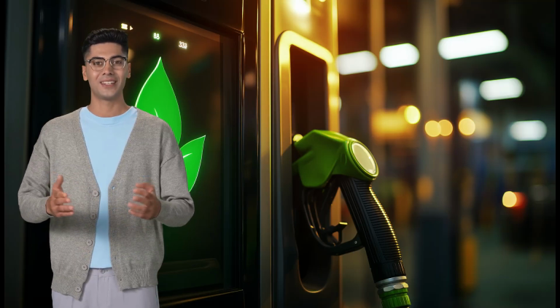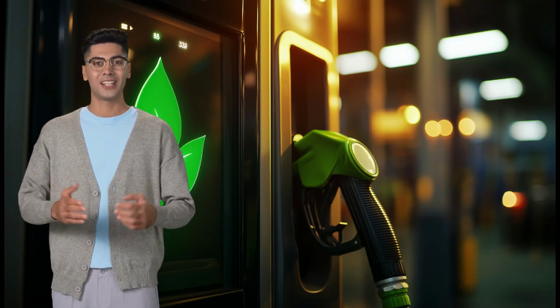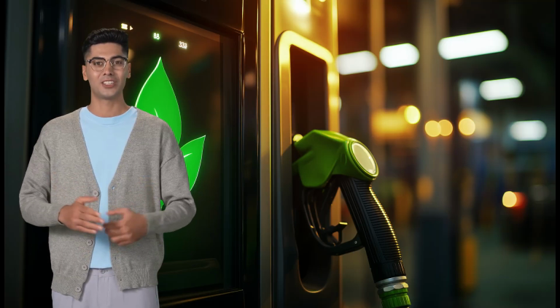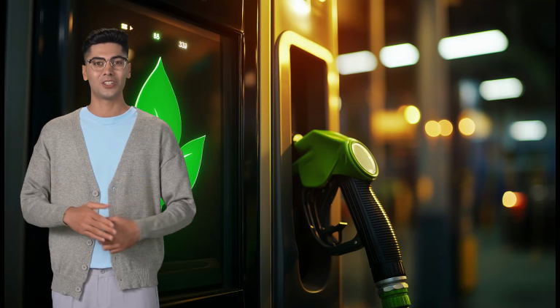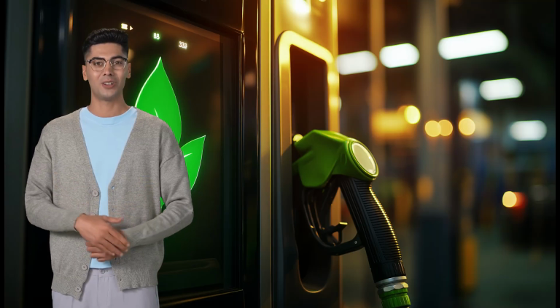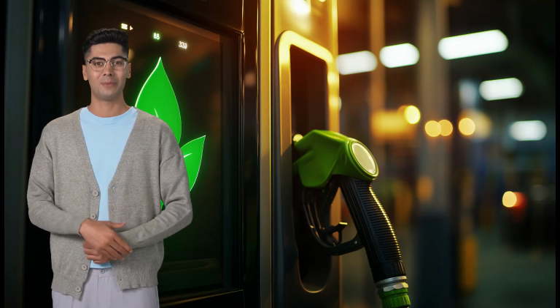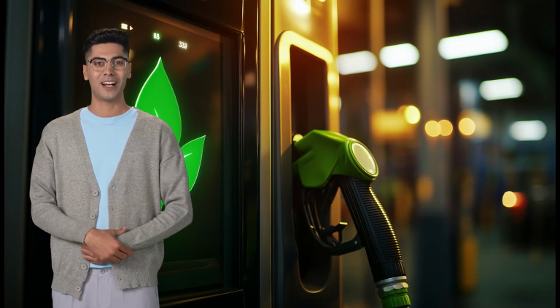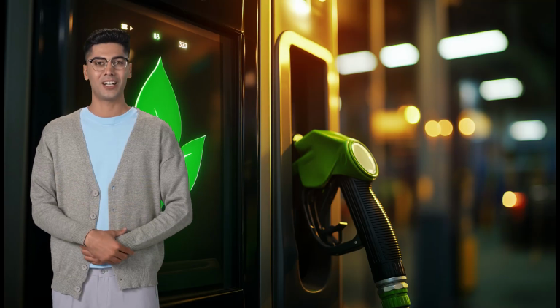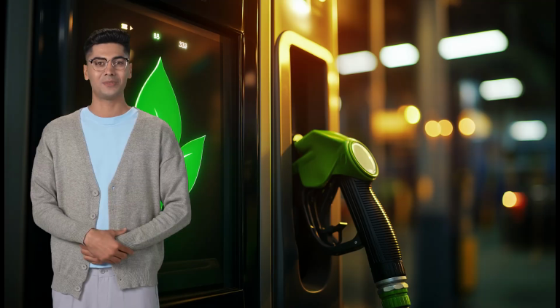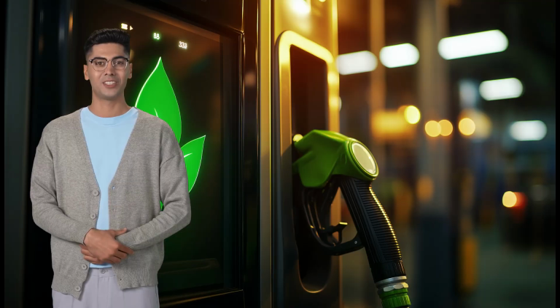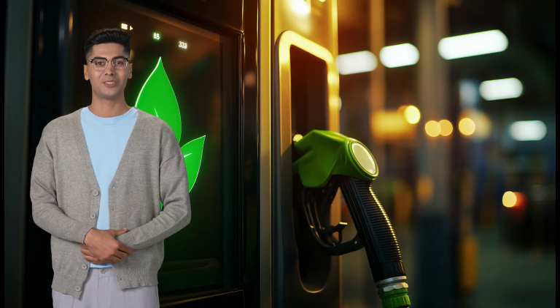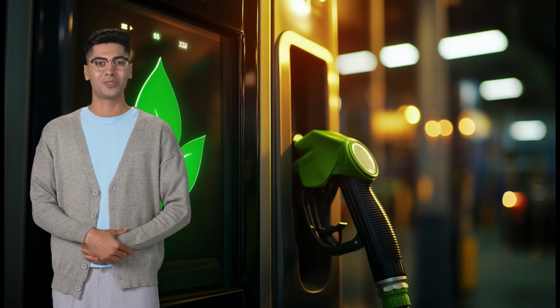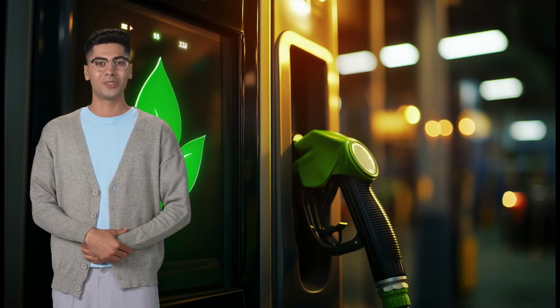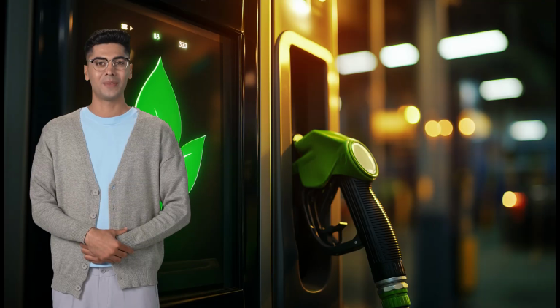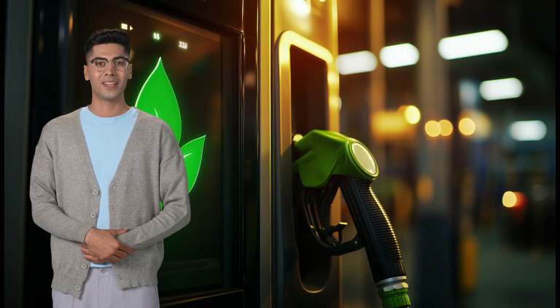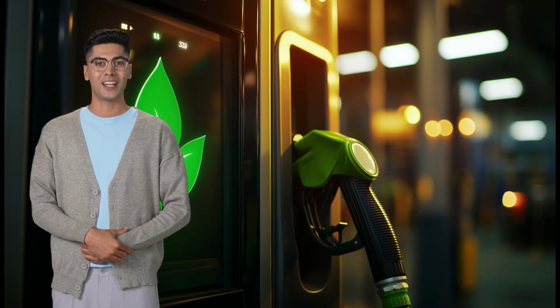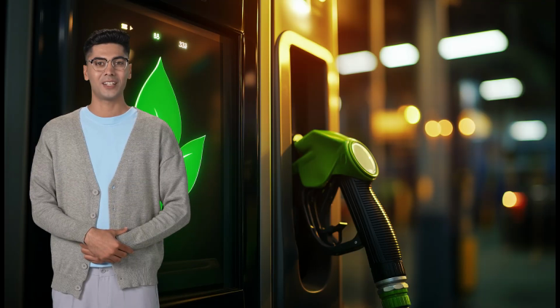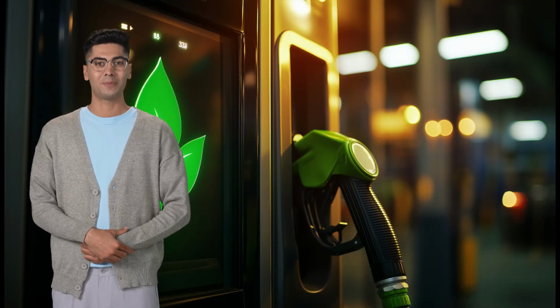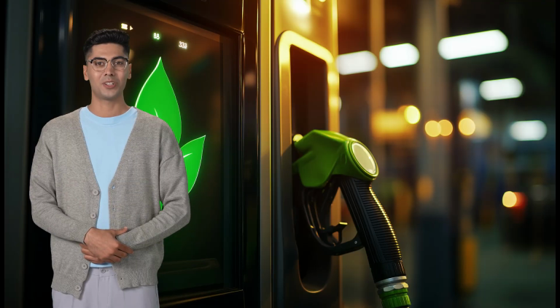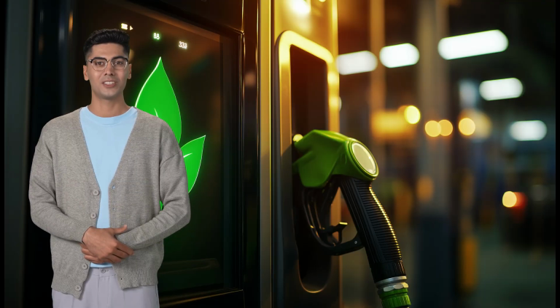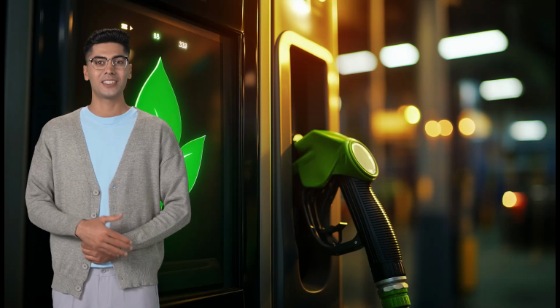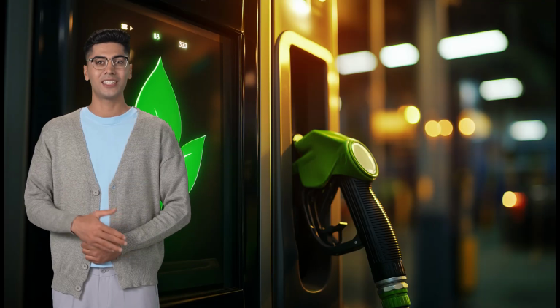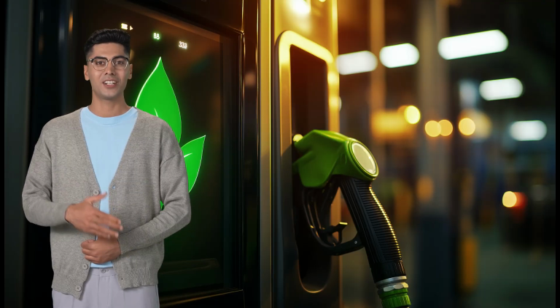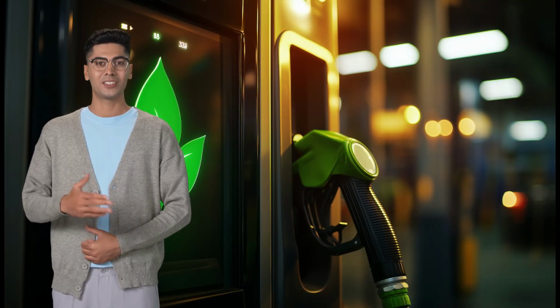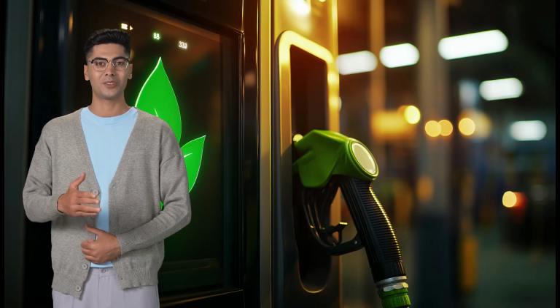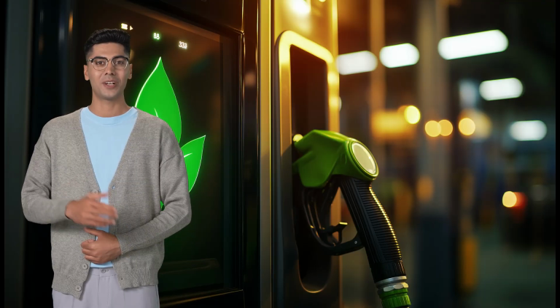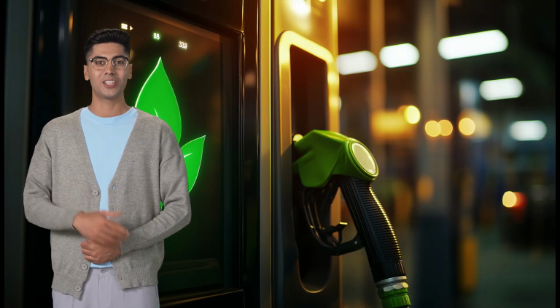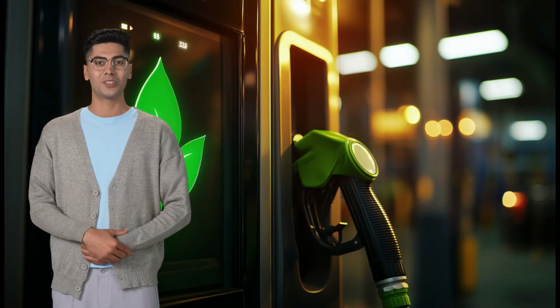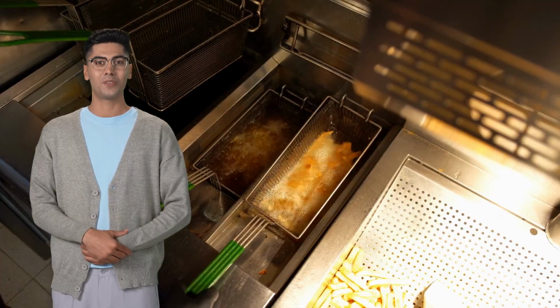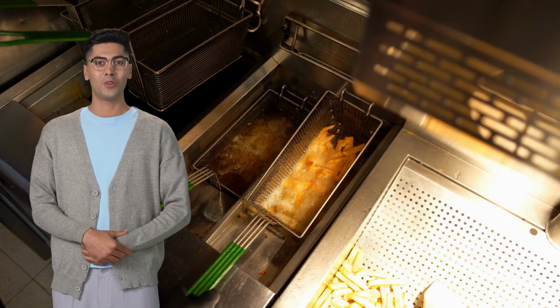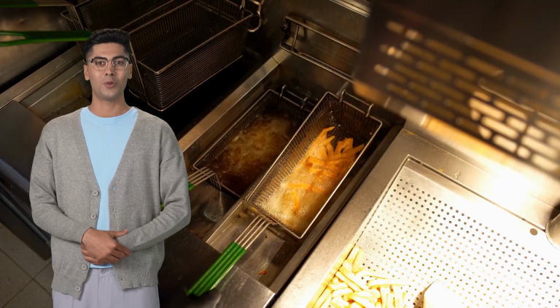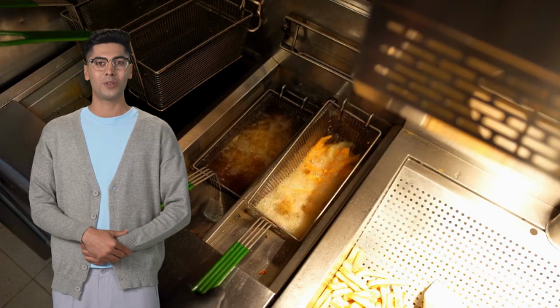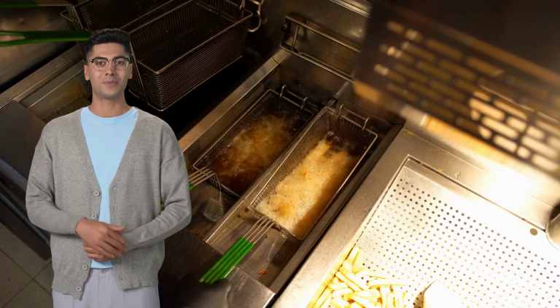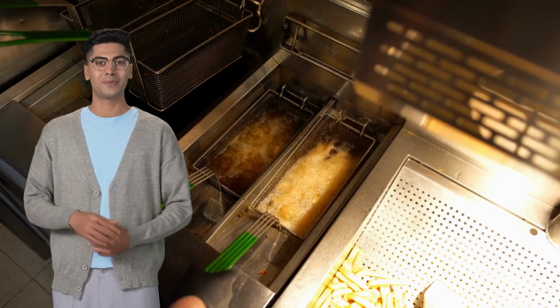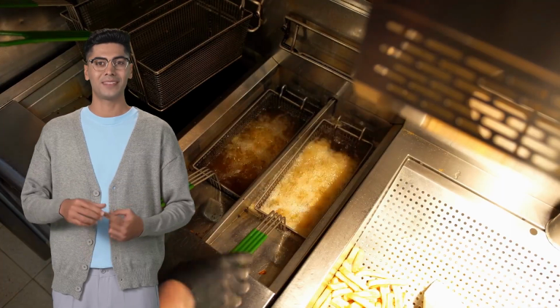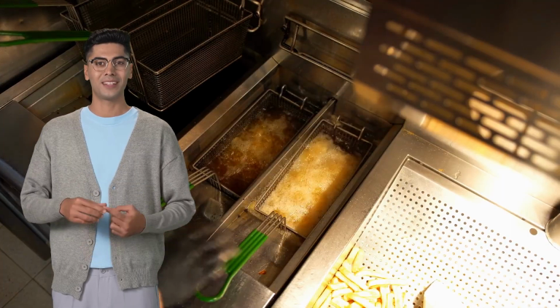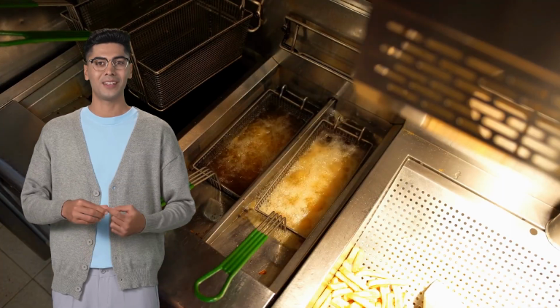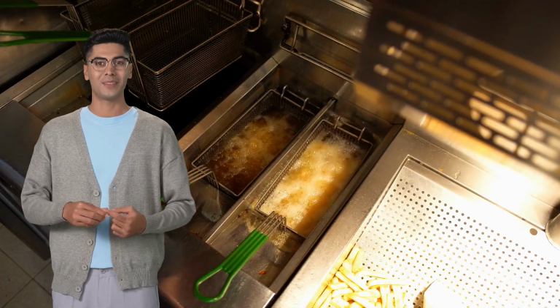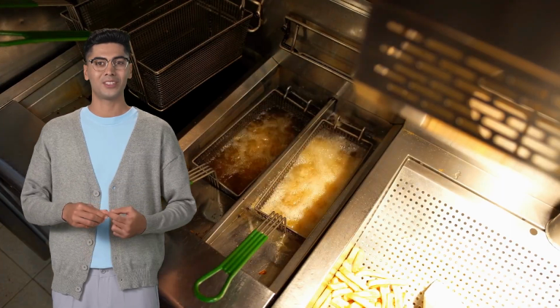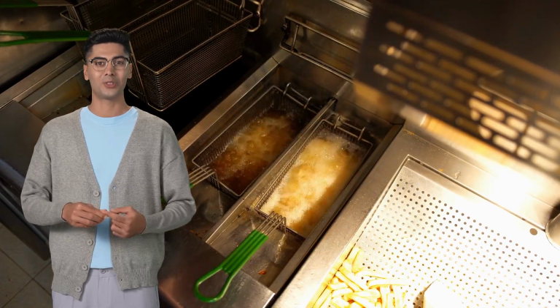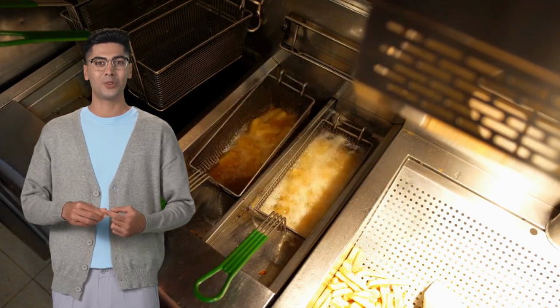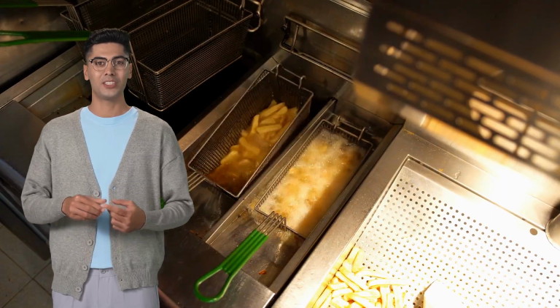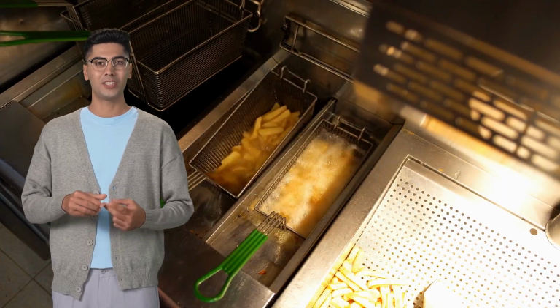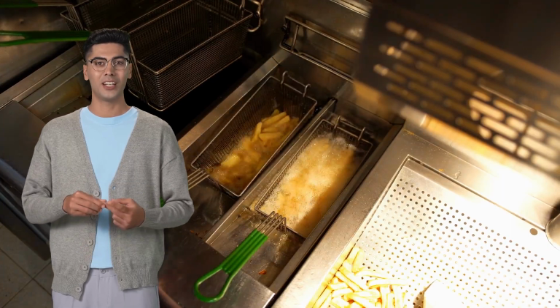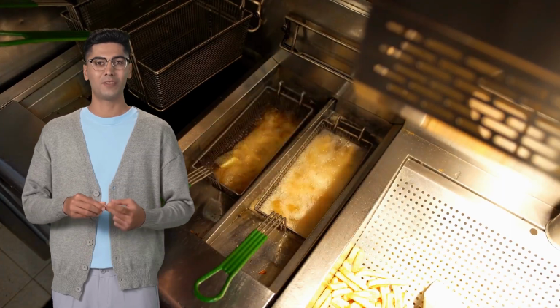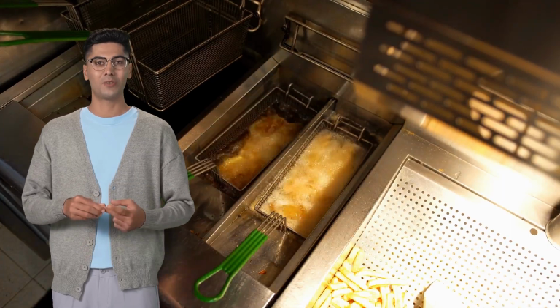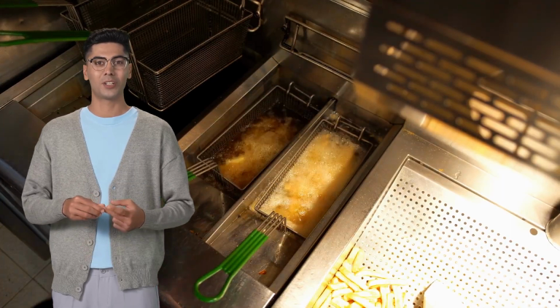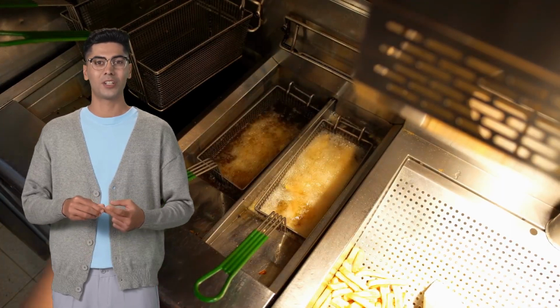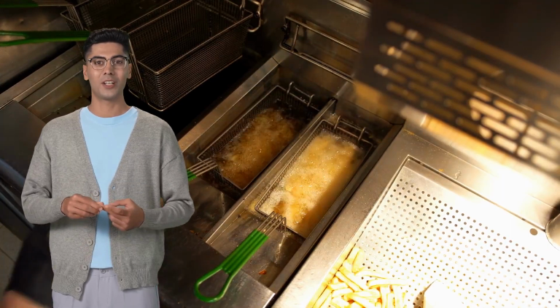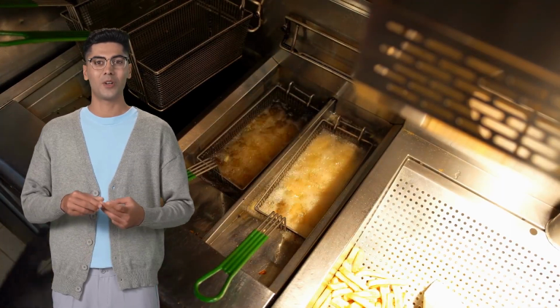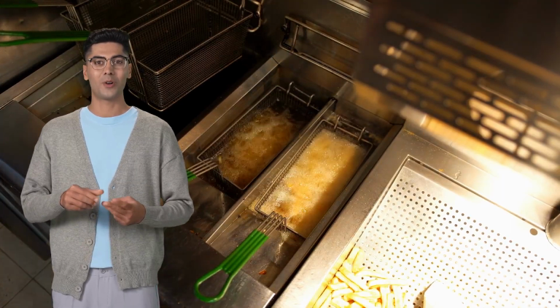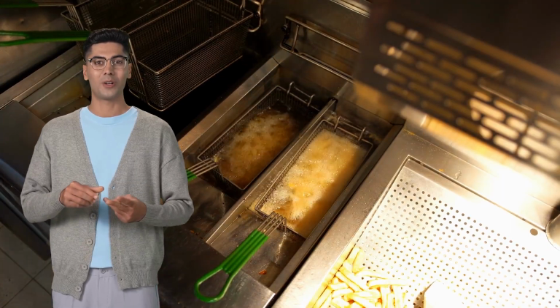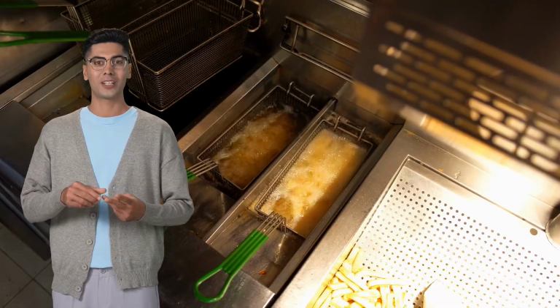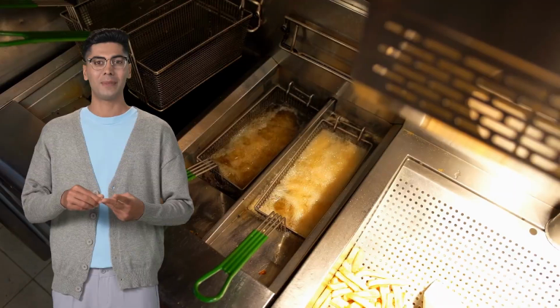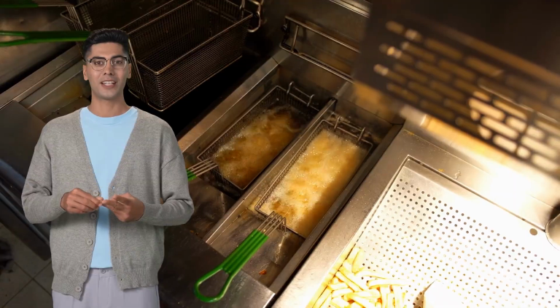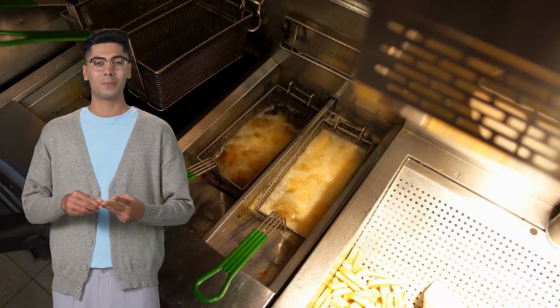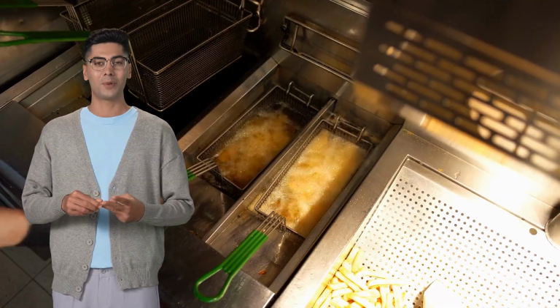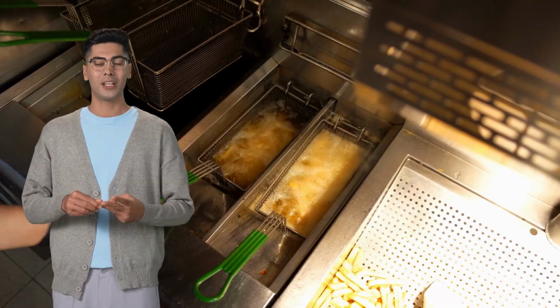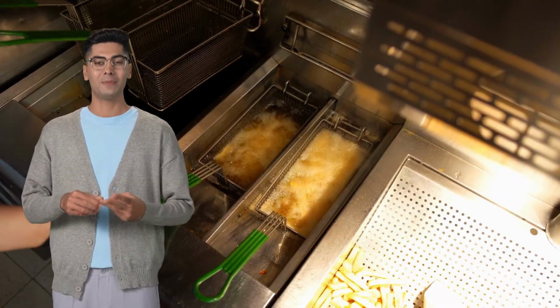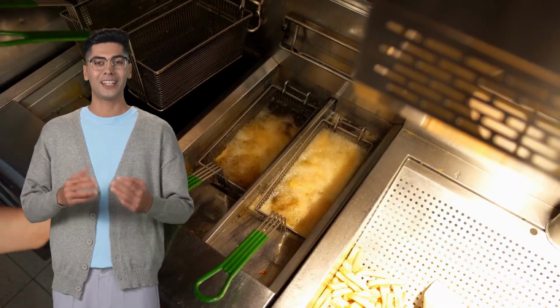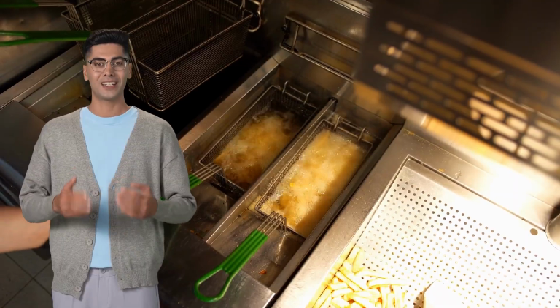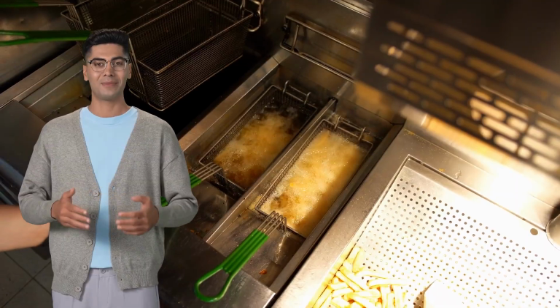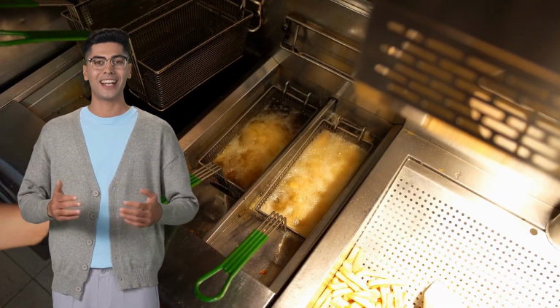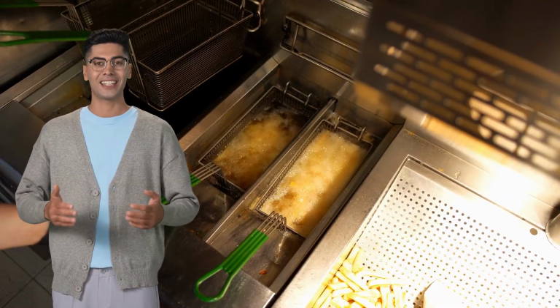It's called biodiesel, and it burns cleaner than regular fuel. The greasy leftover cooking oil can make a pretty big impact.